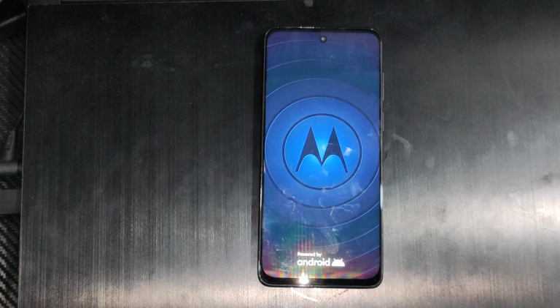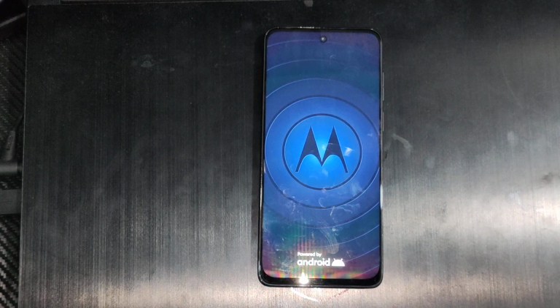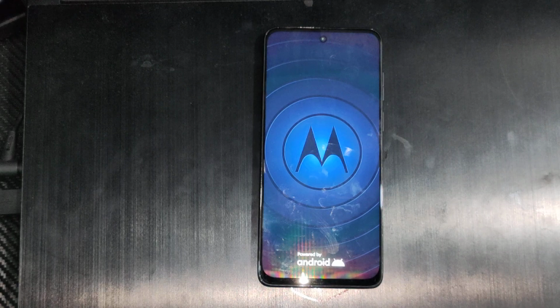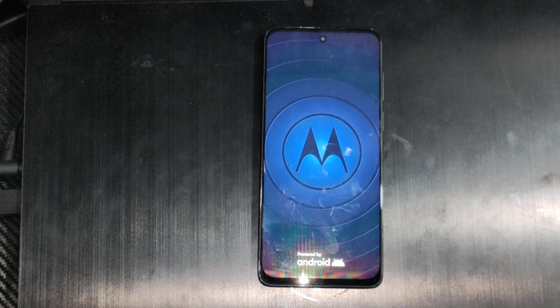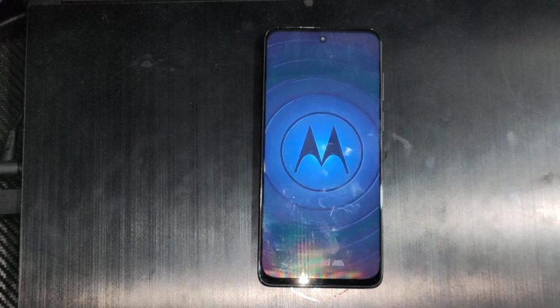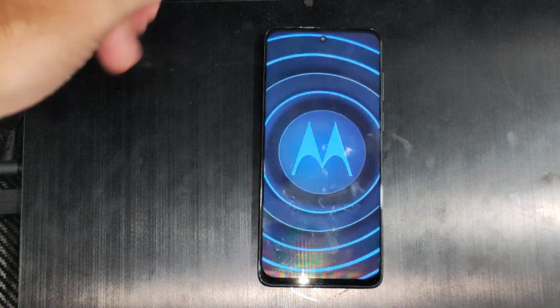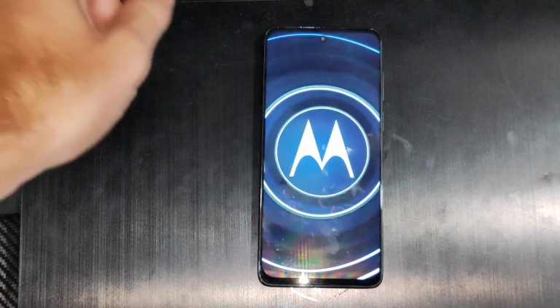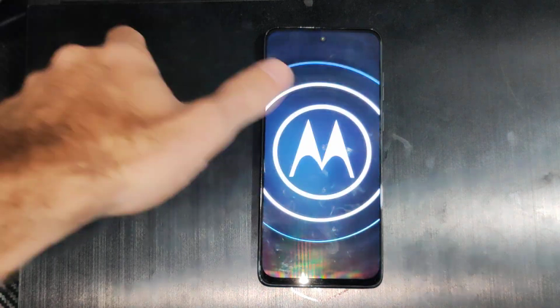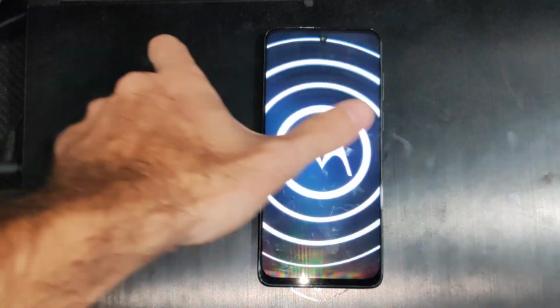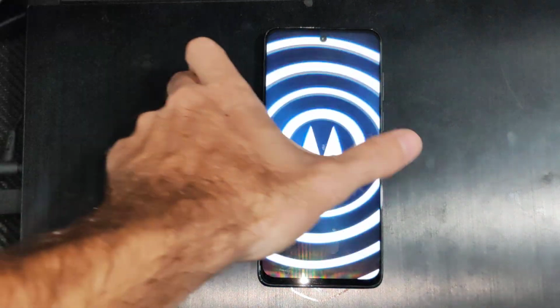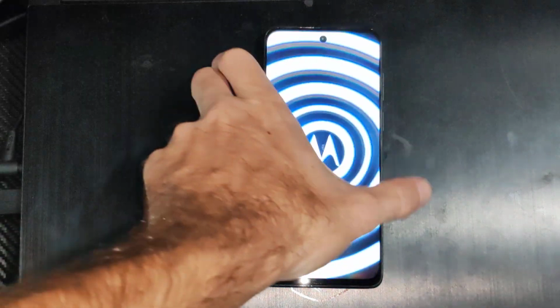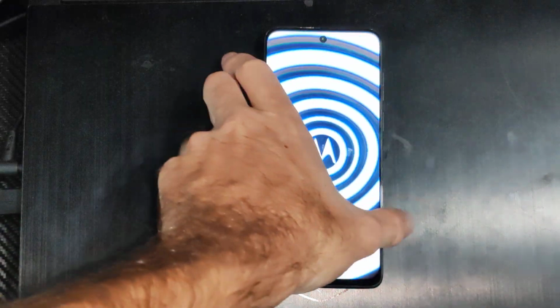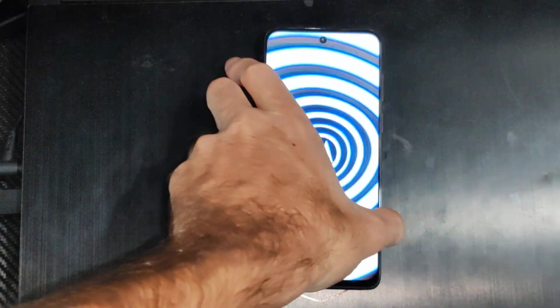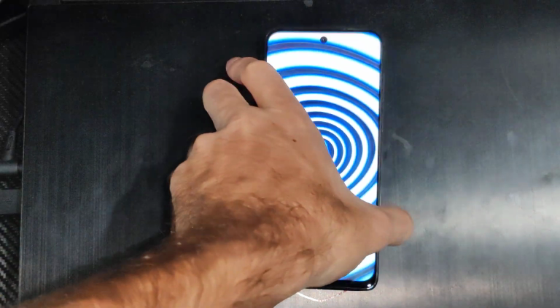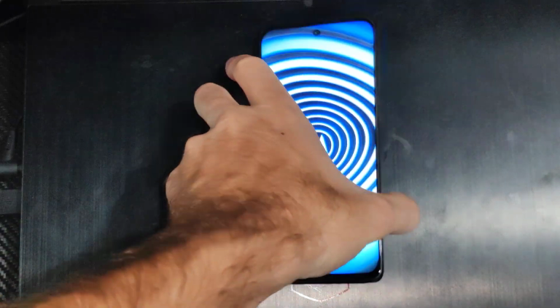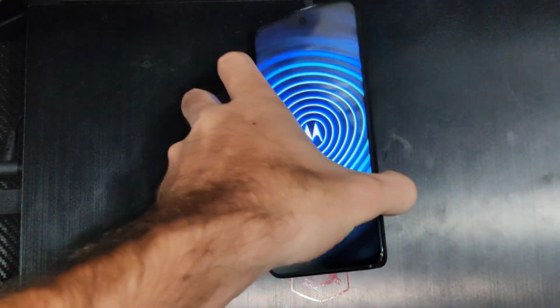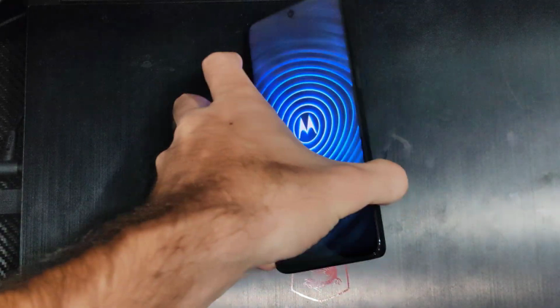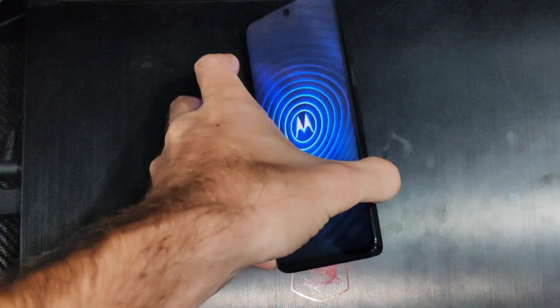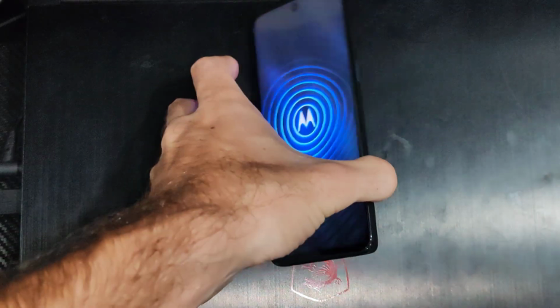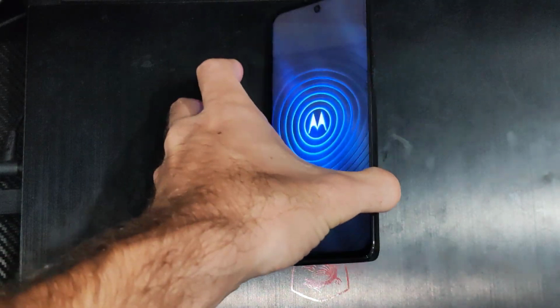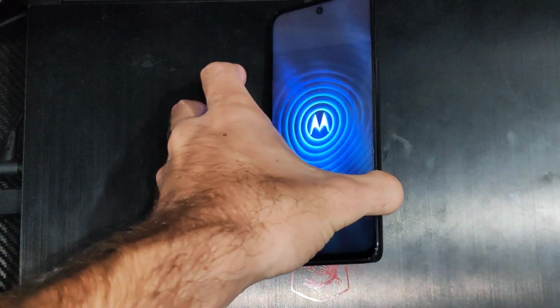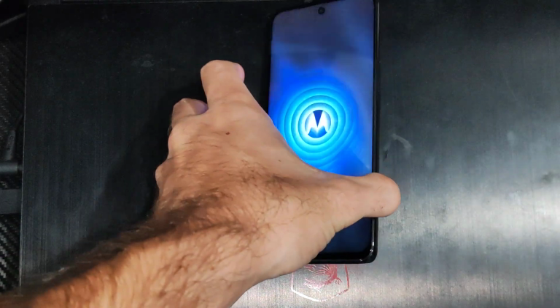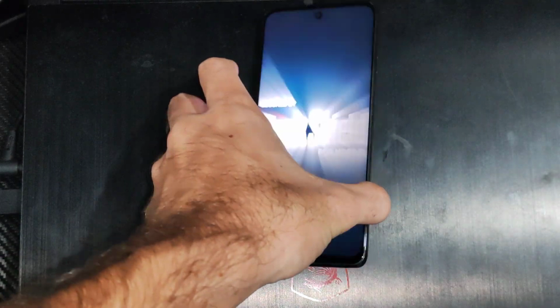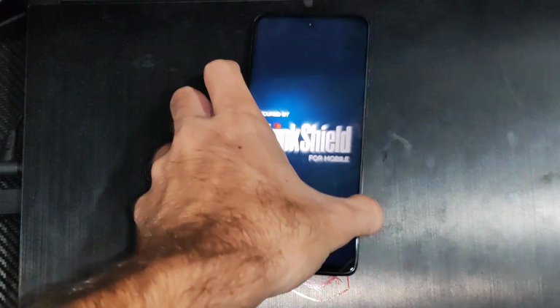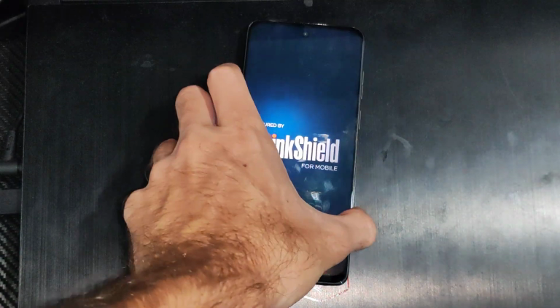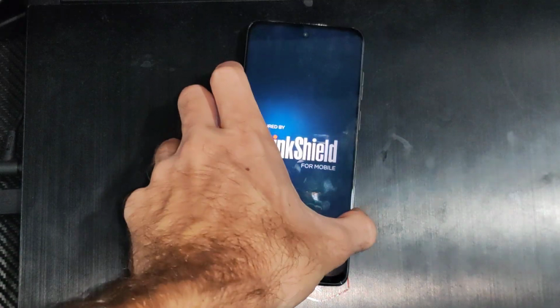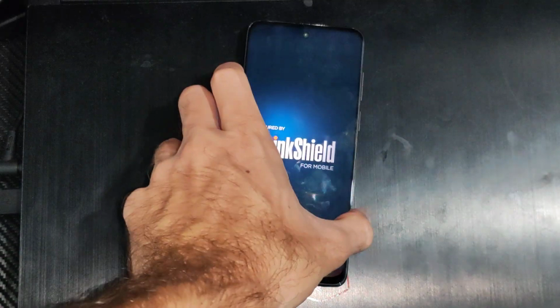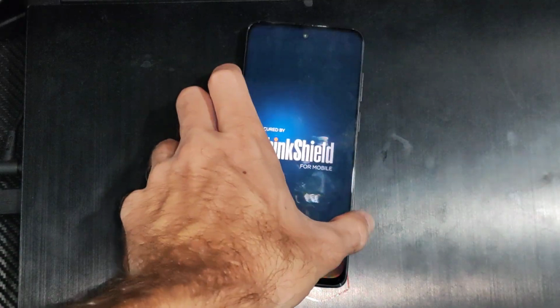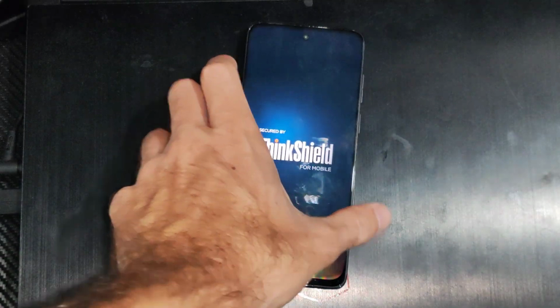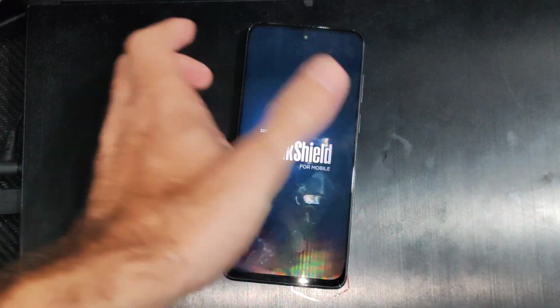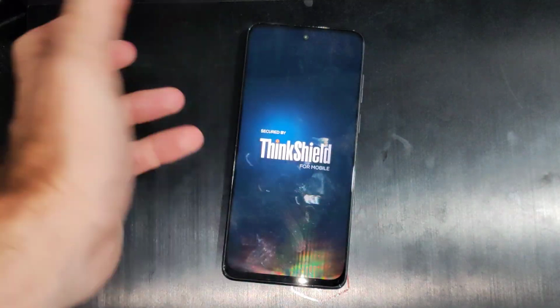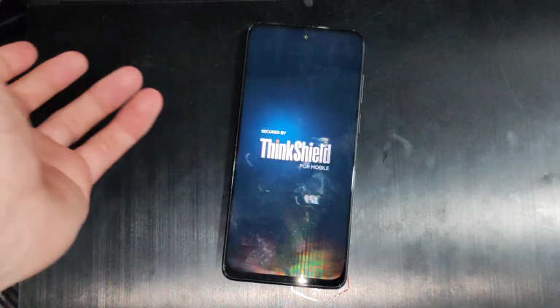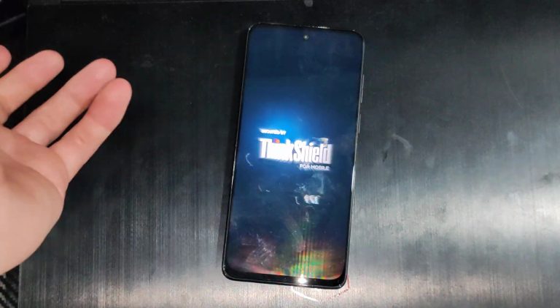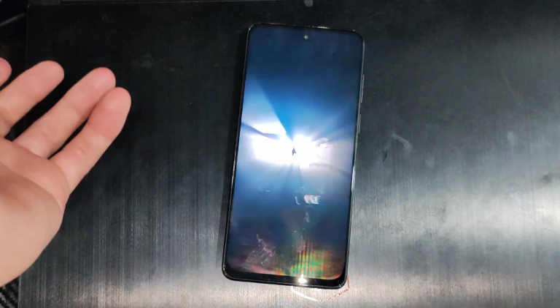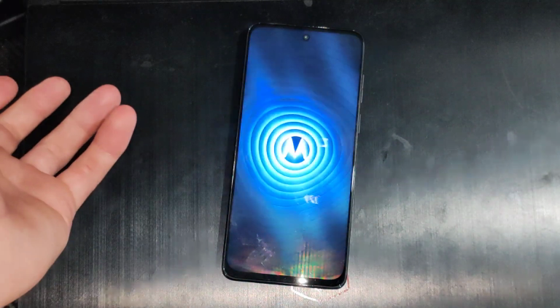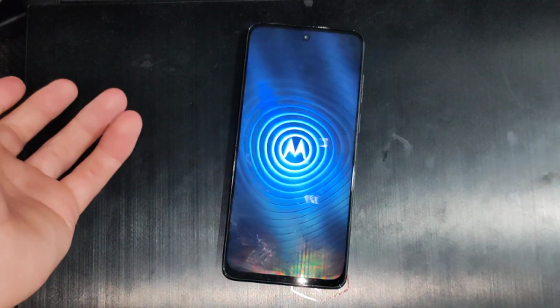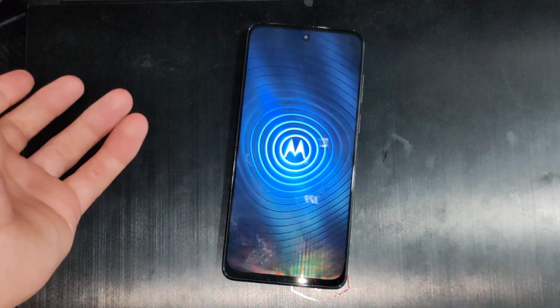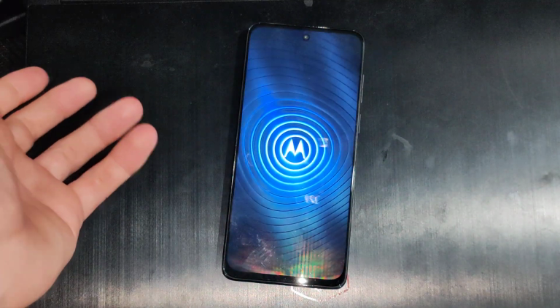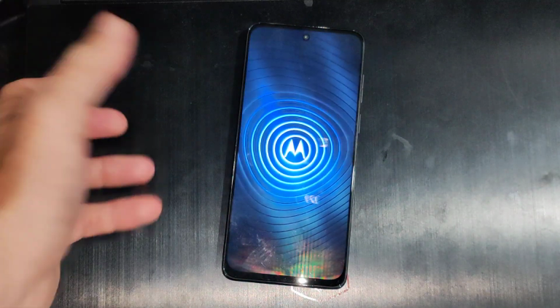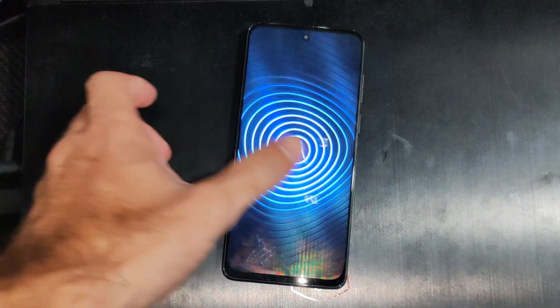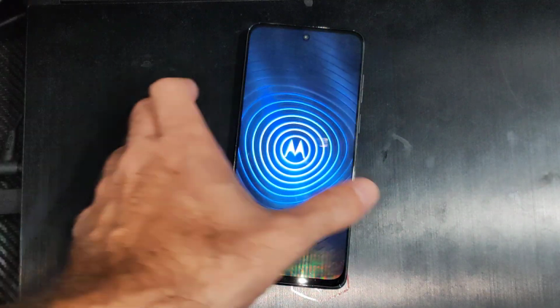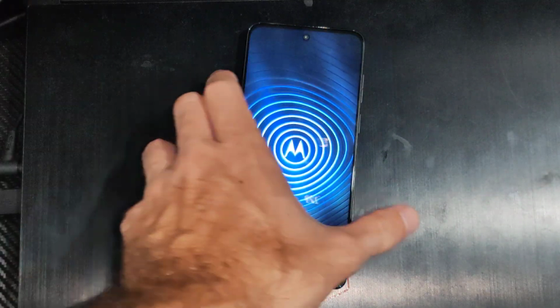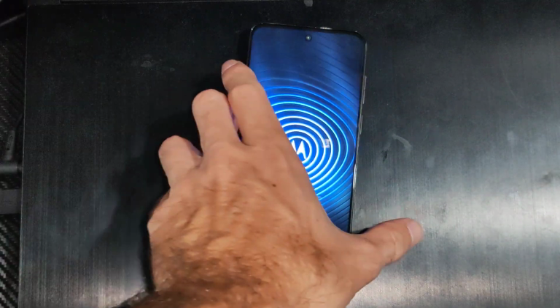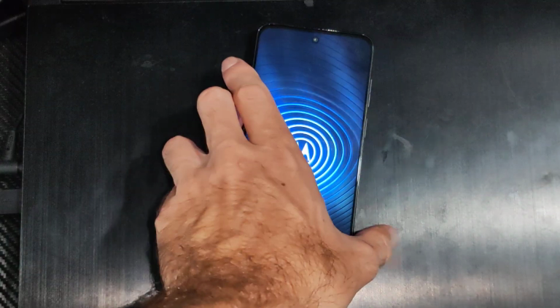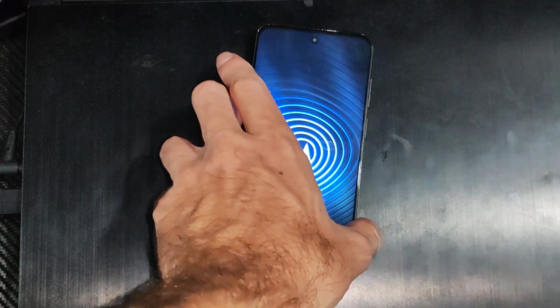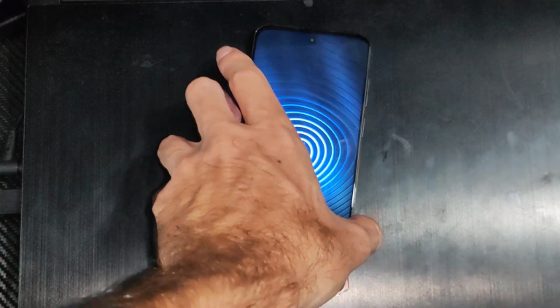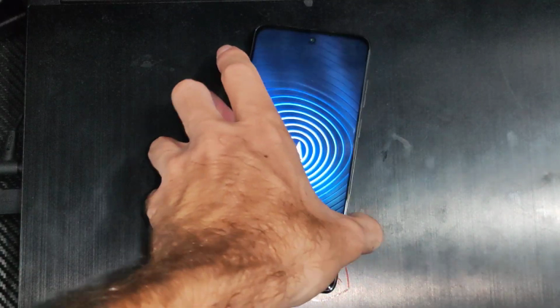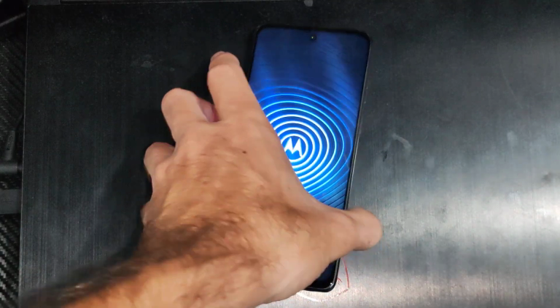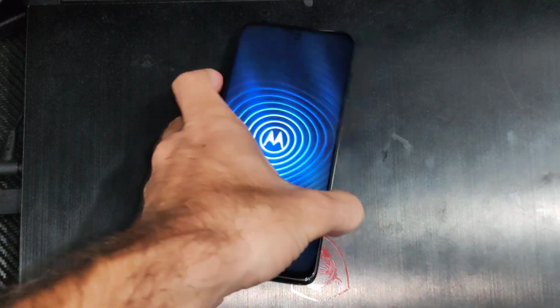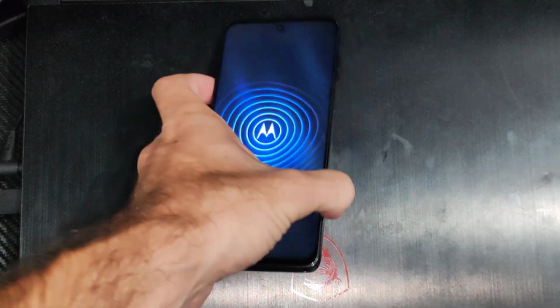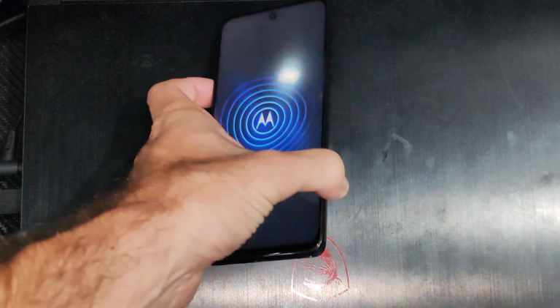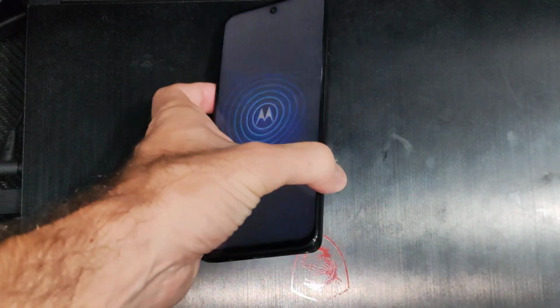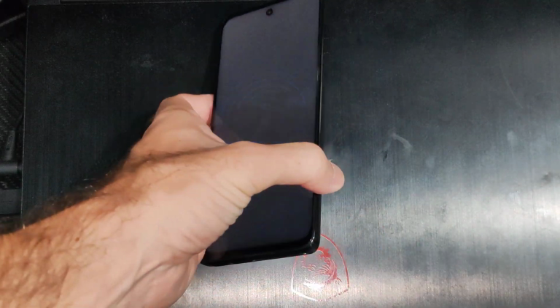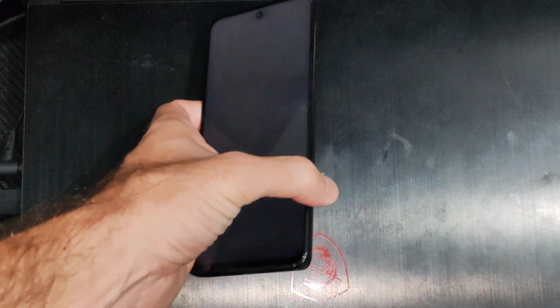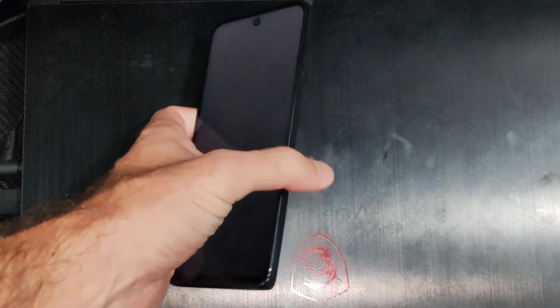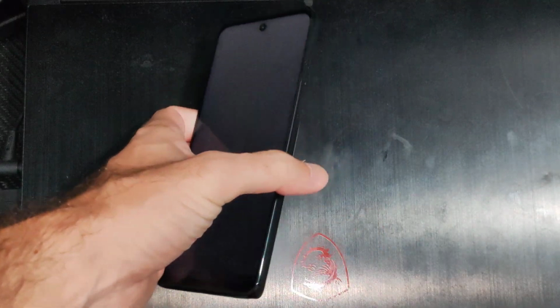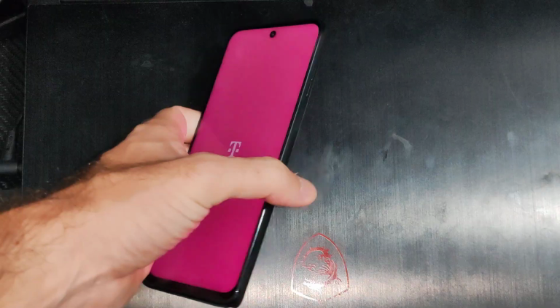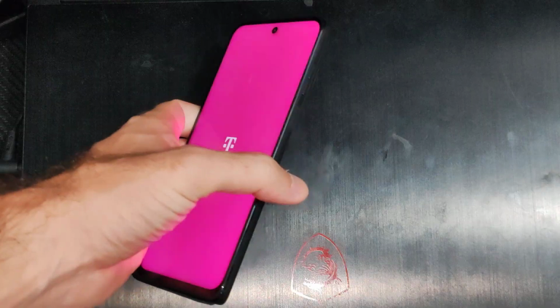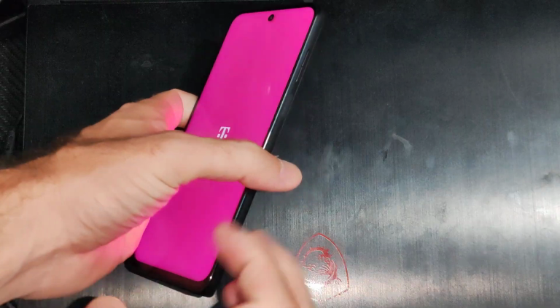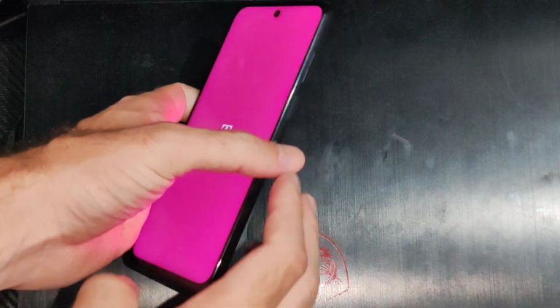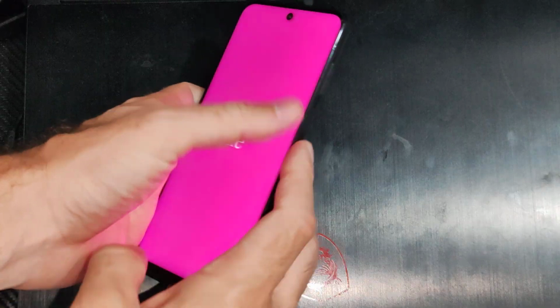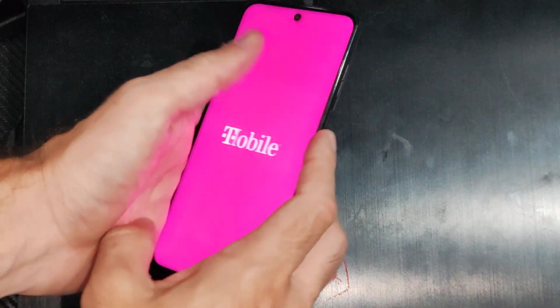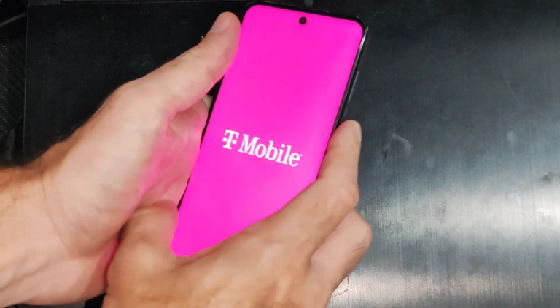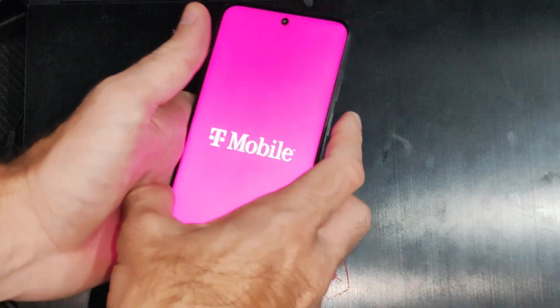This is Tim from UR6 Studios. Today in the studio I'm going to show you how to force turn off your Motorola phone and then keep it off.